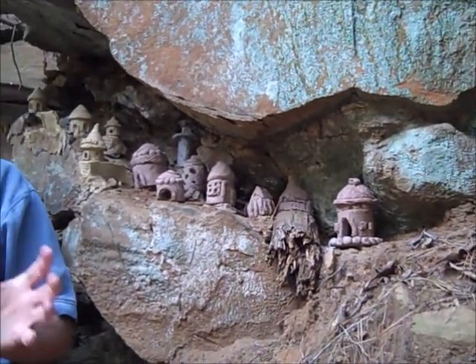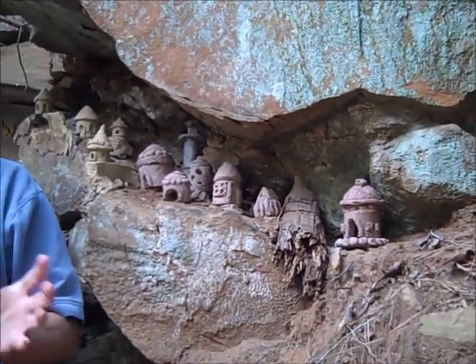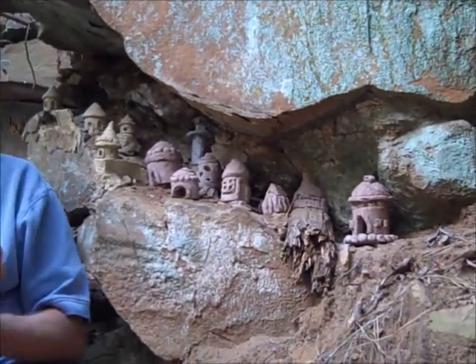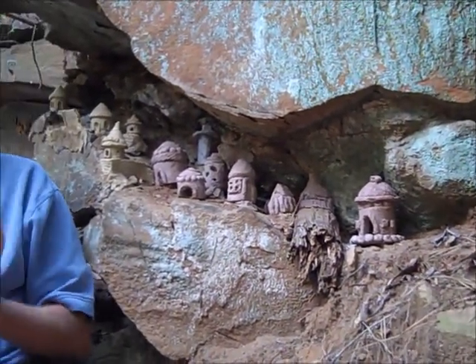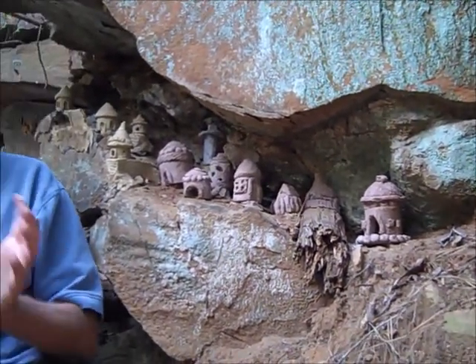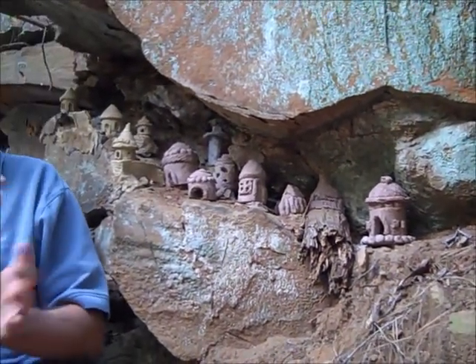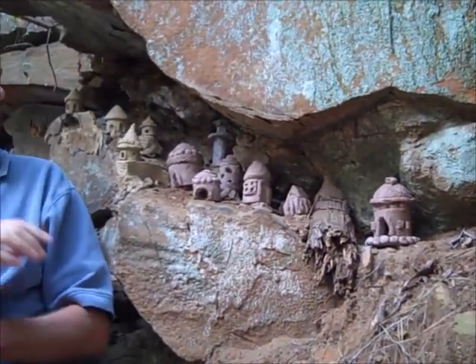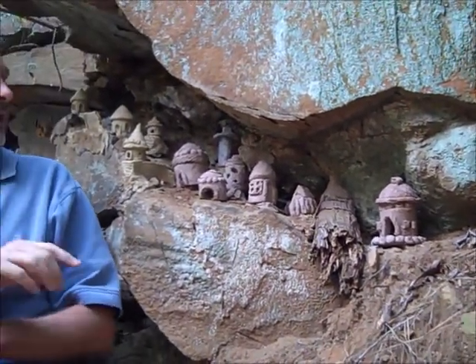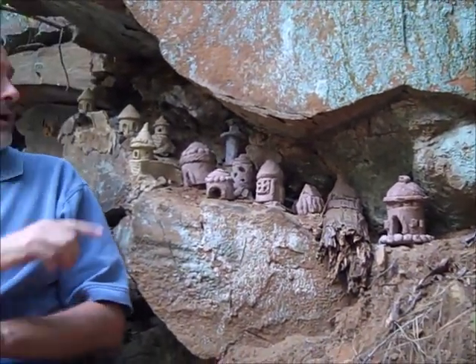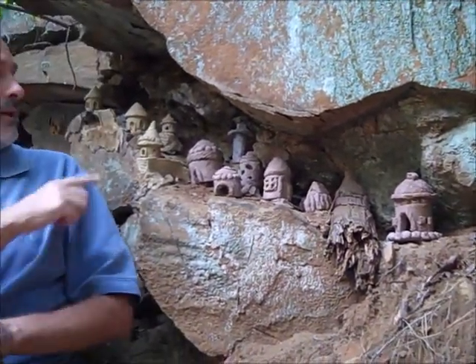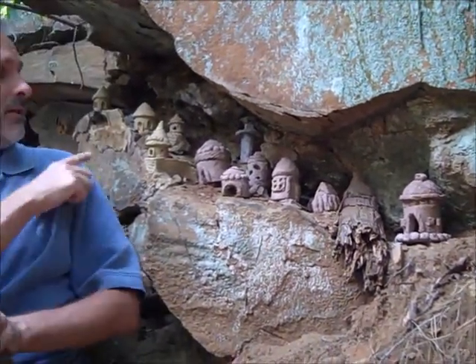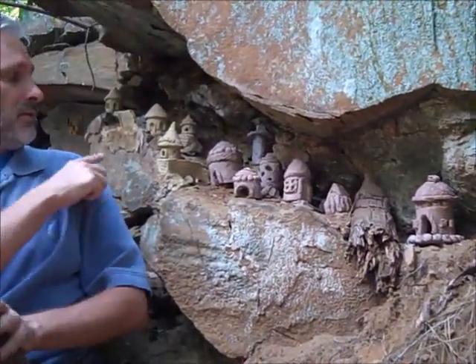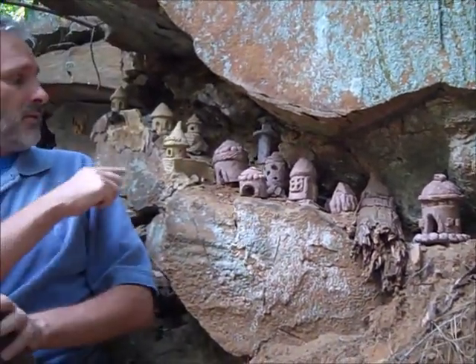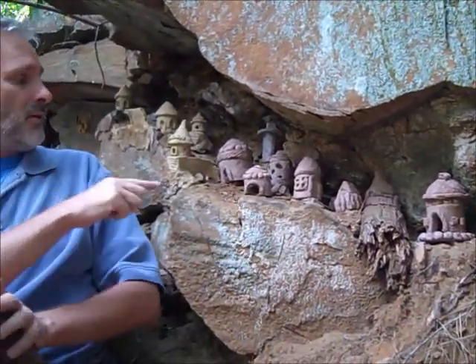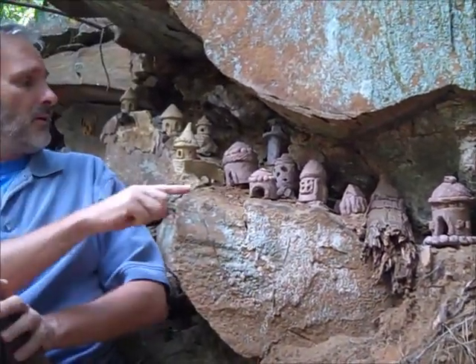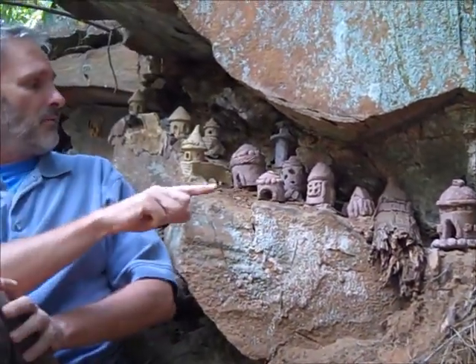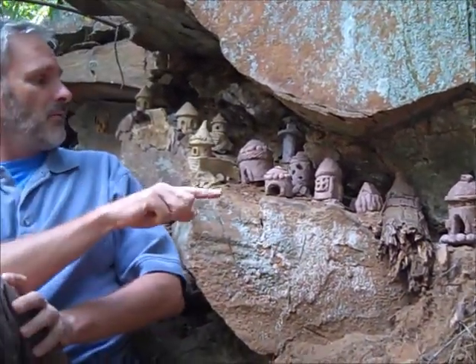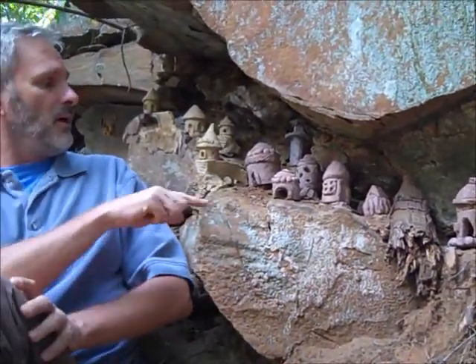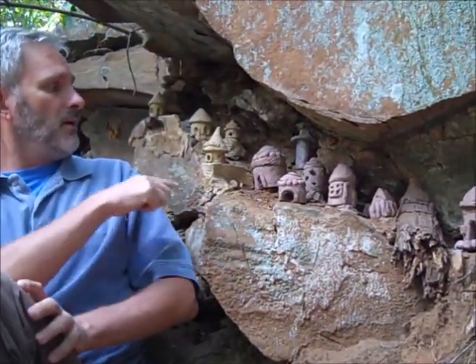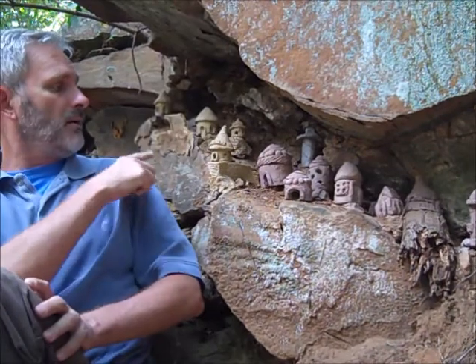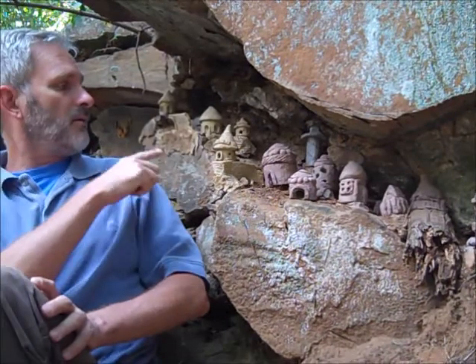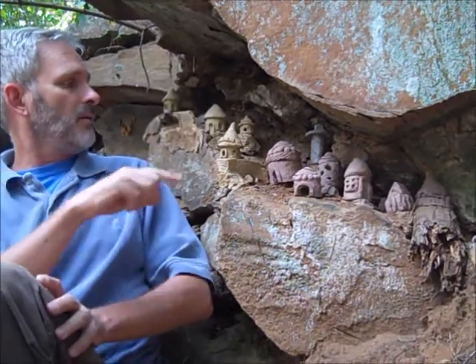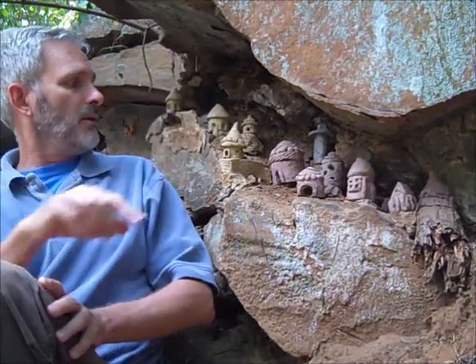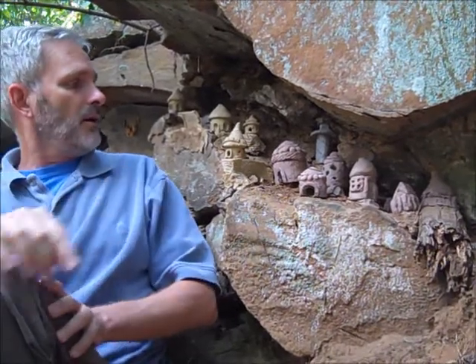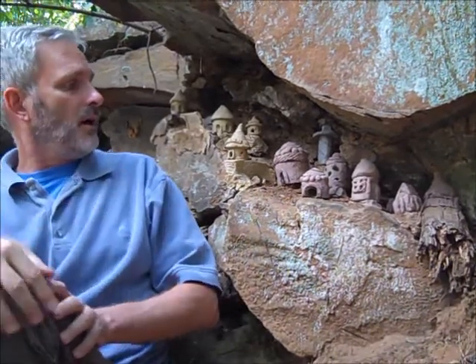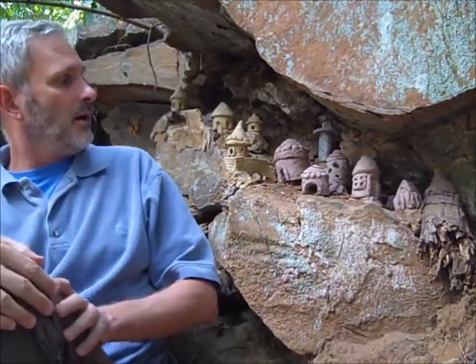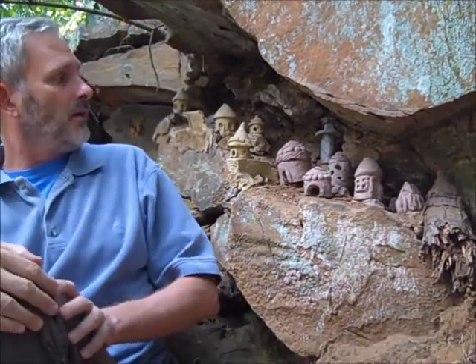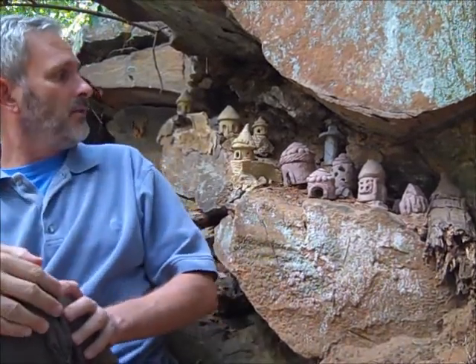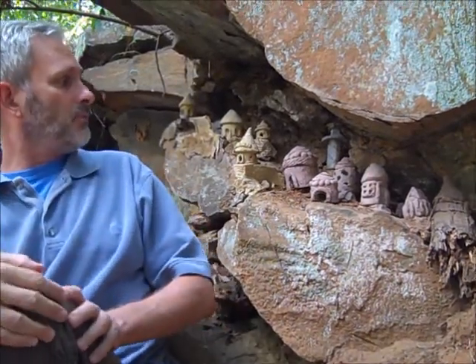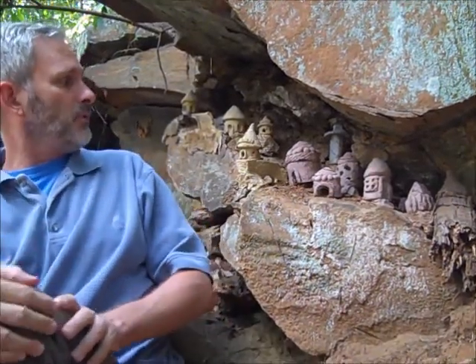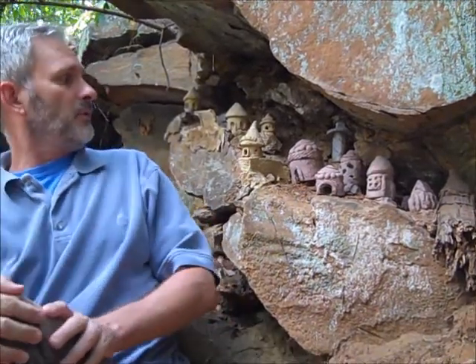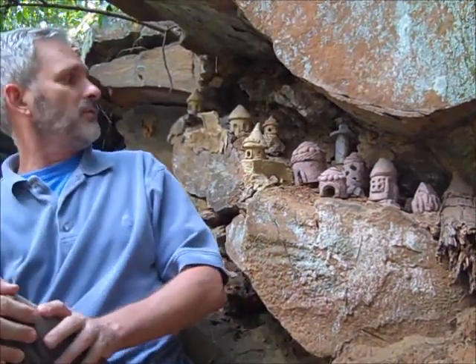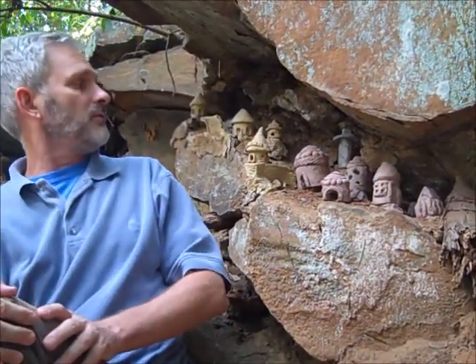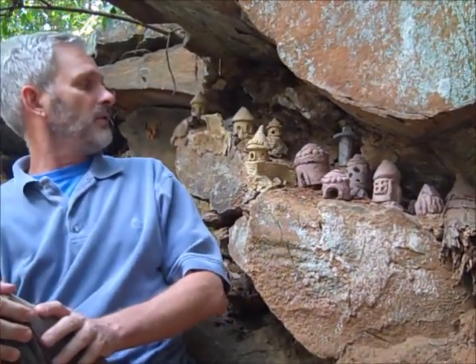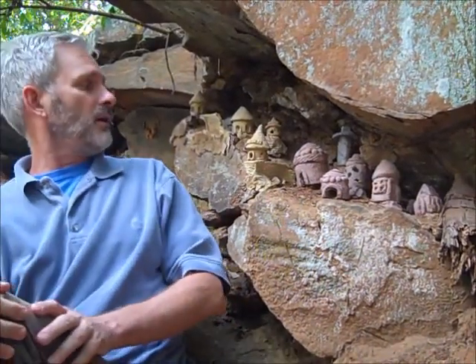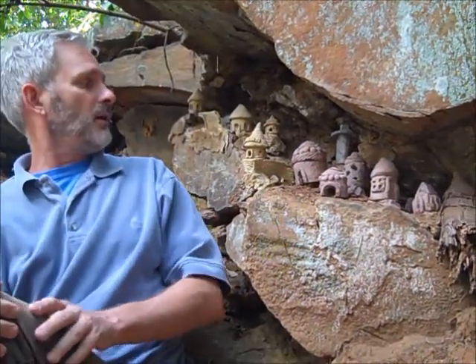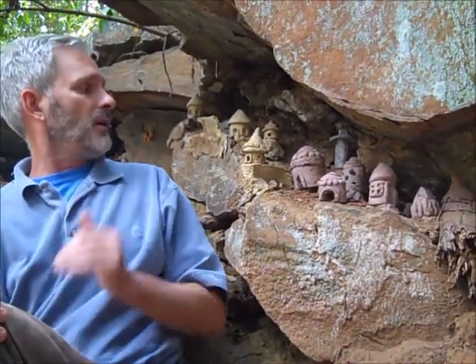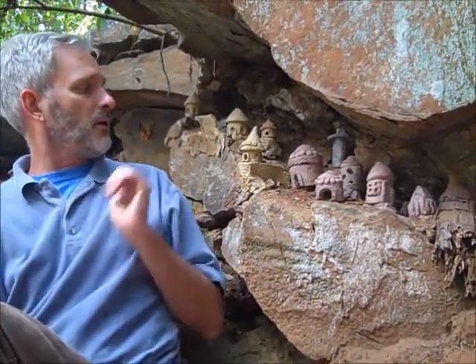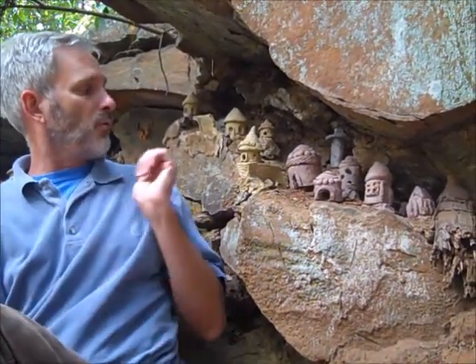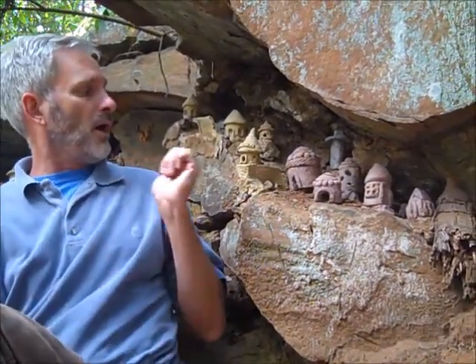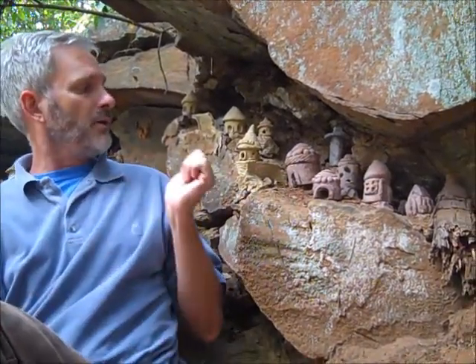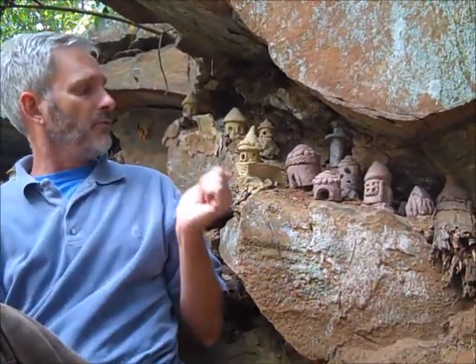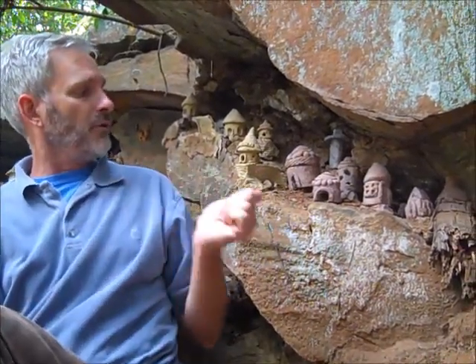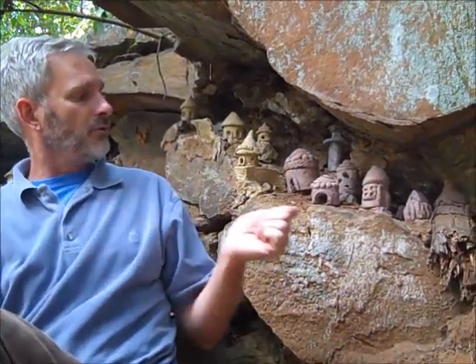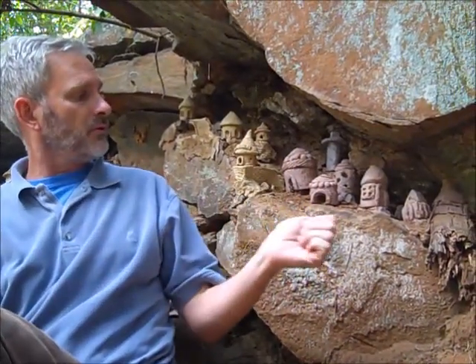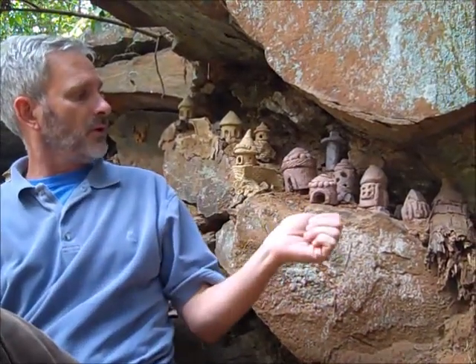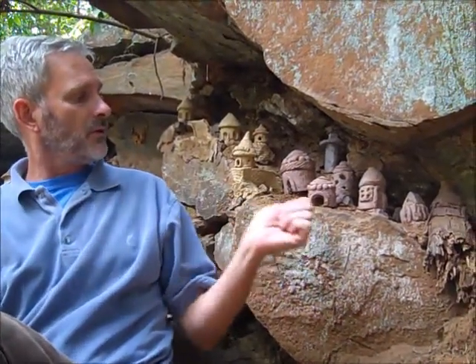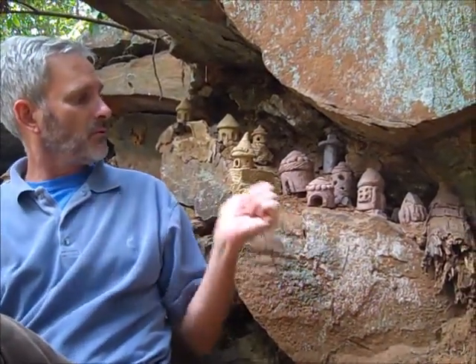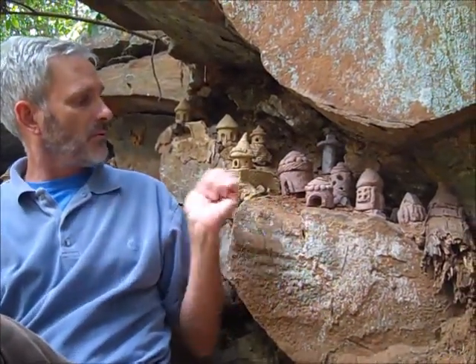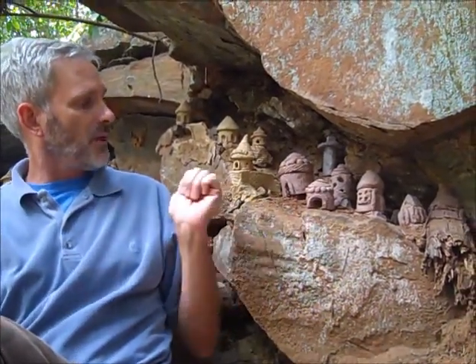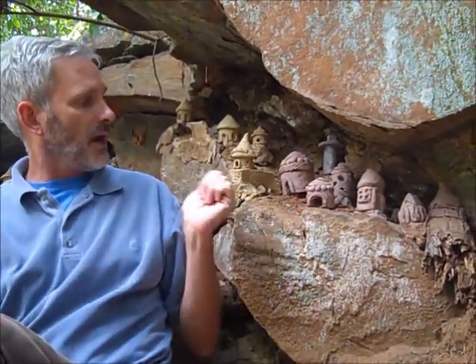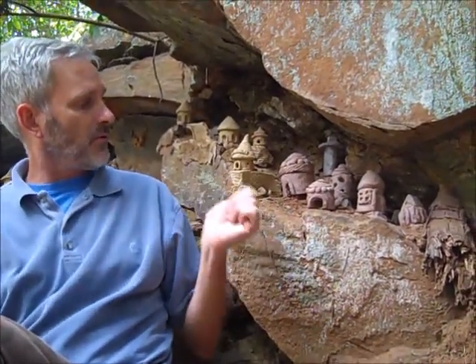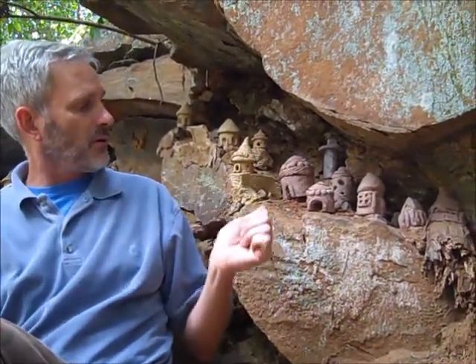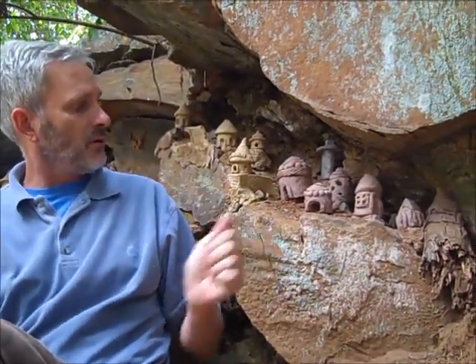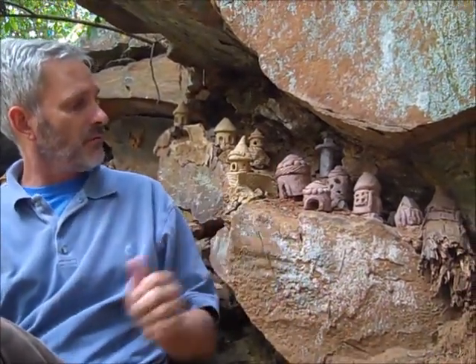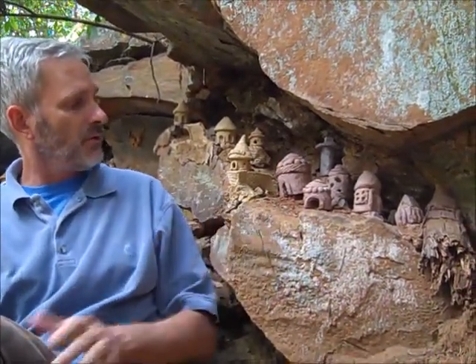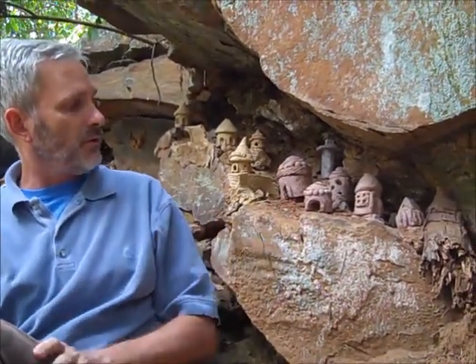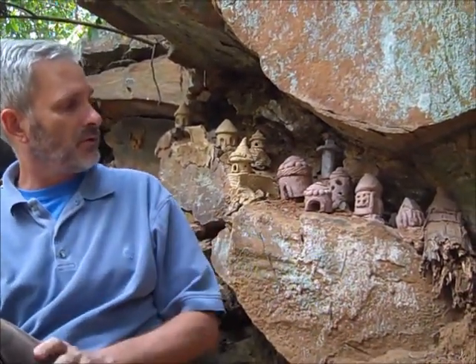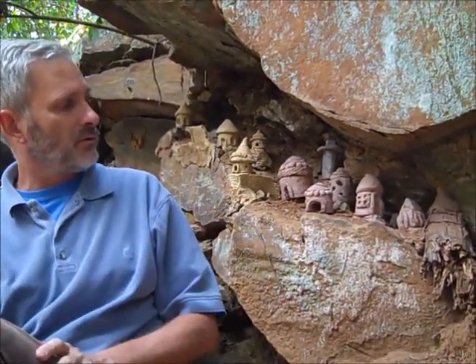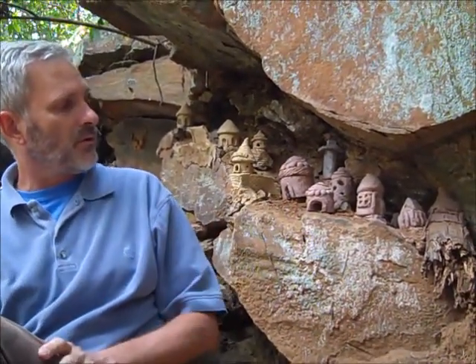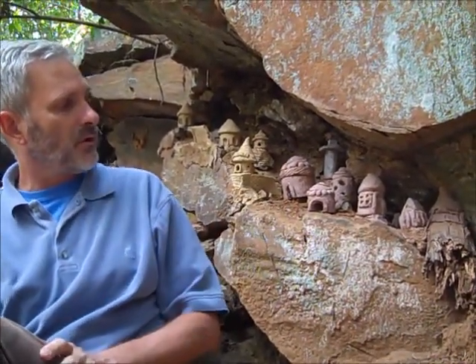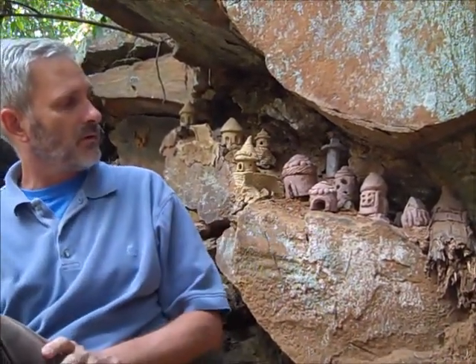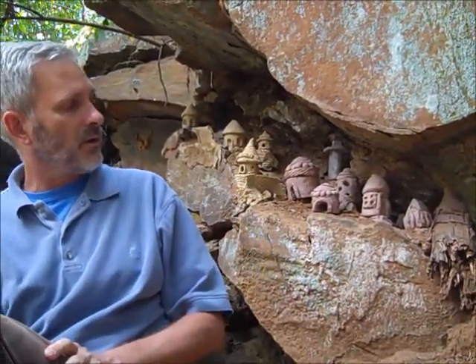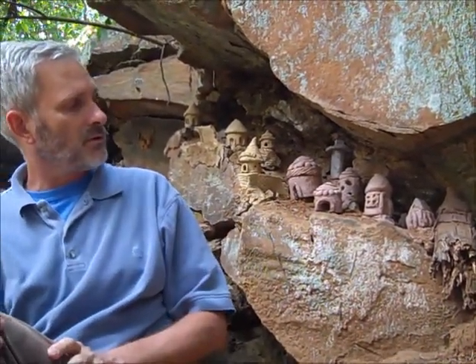And so in this area right here, there's a lot of African-influenced architecture.